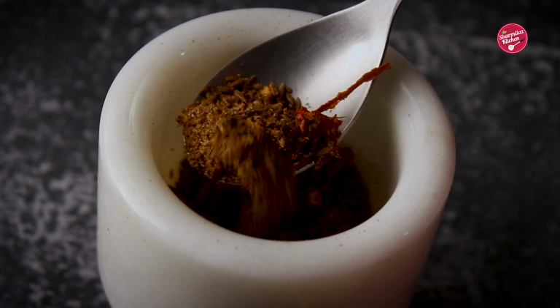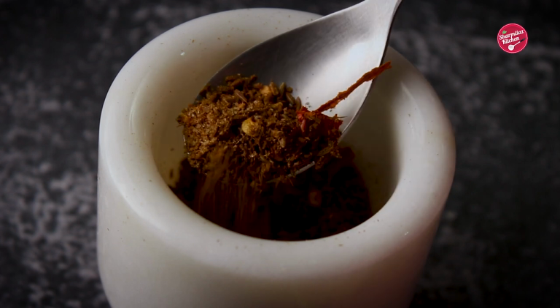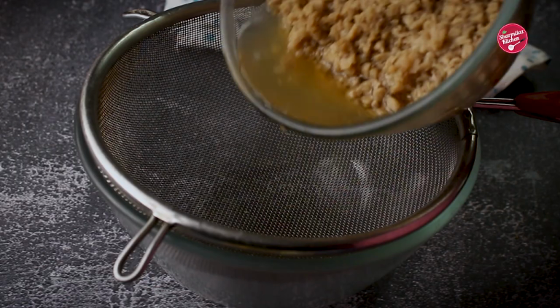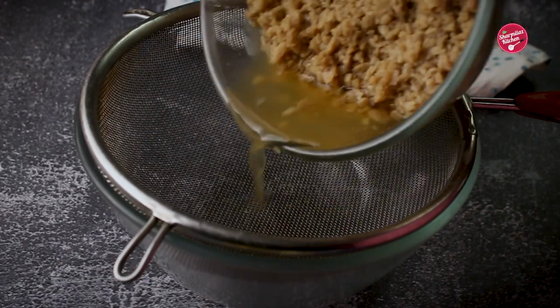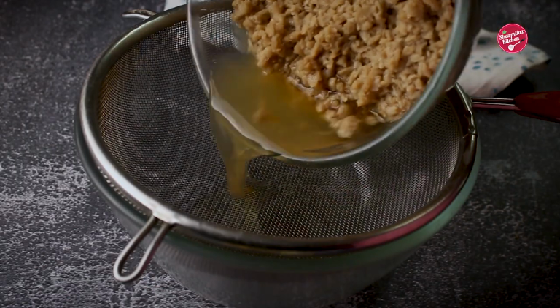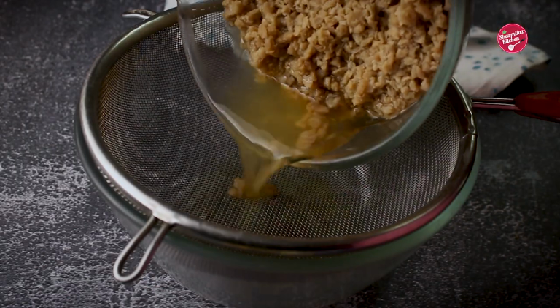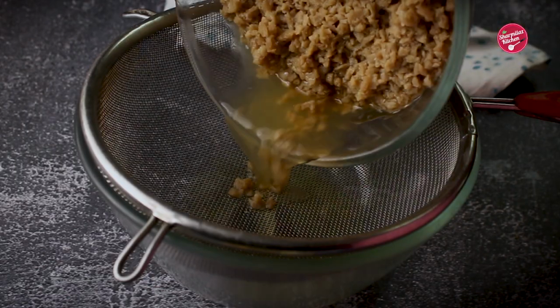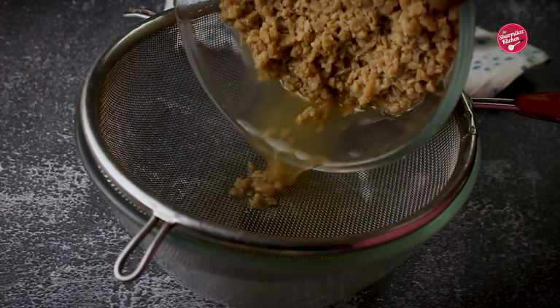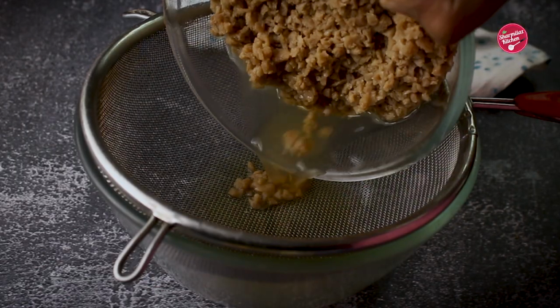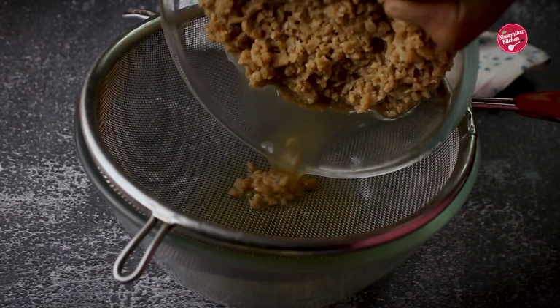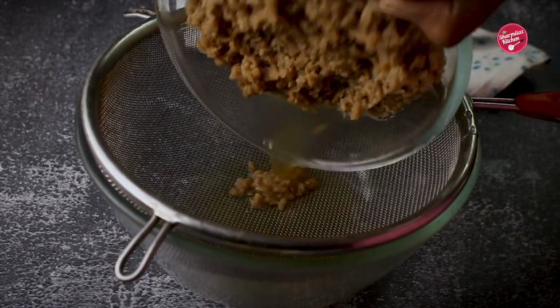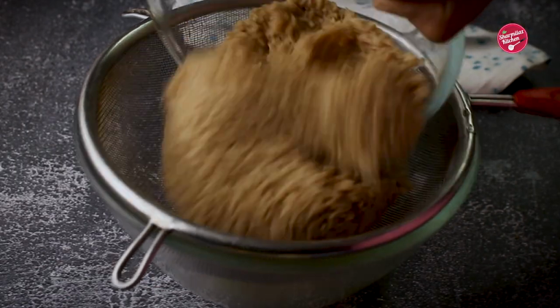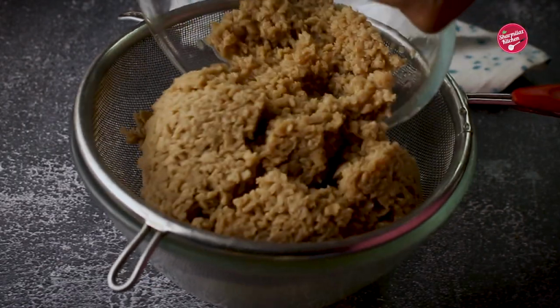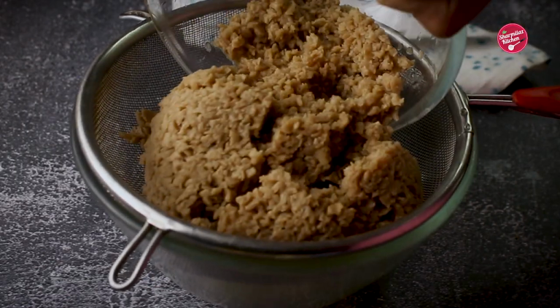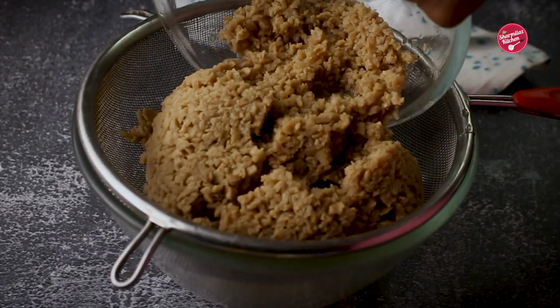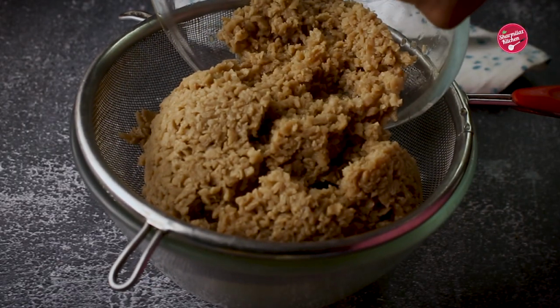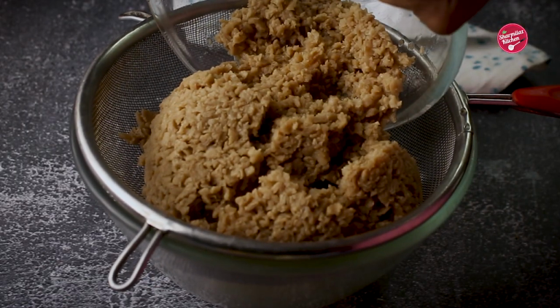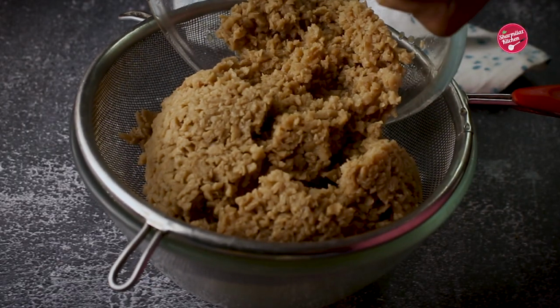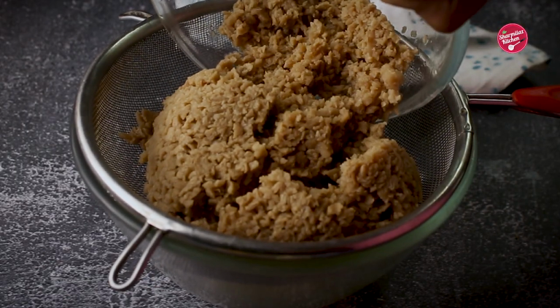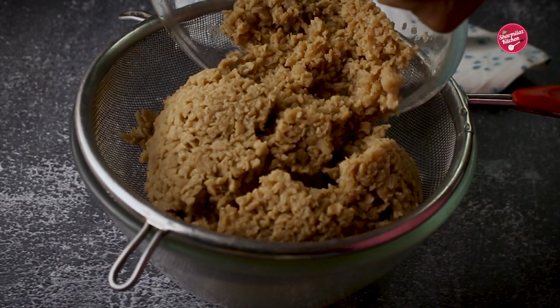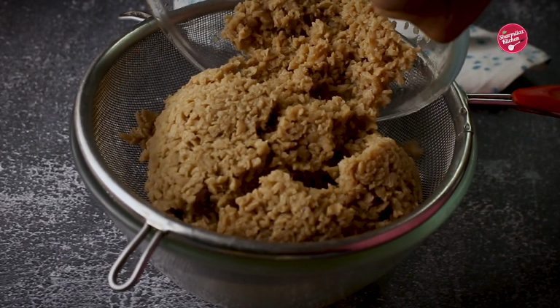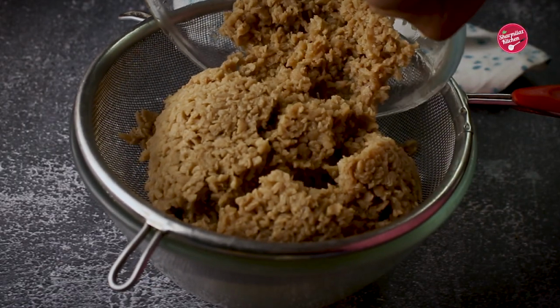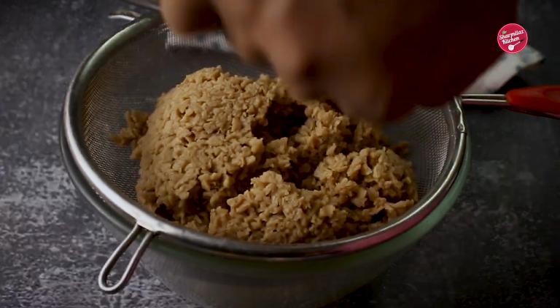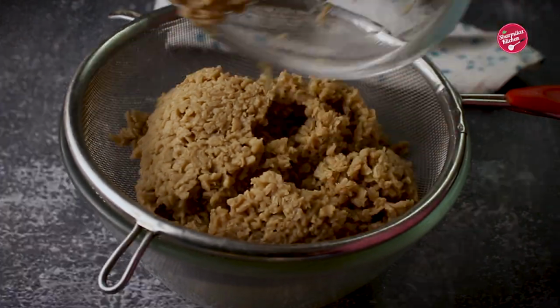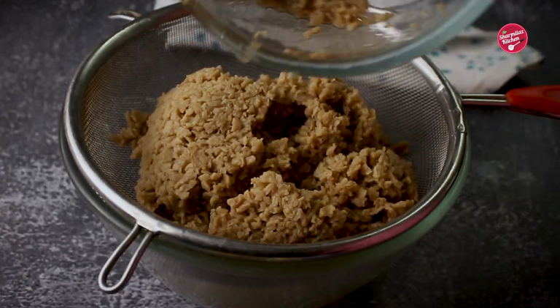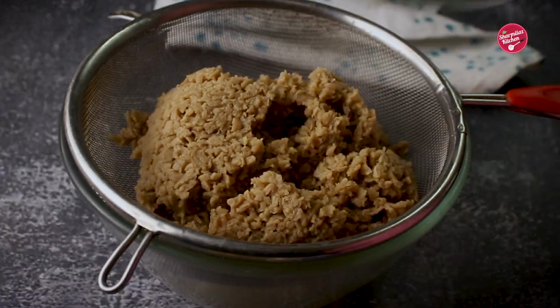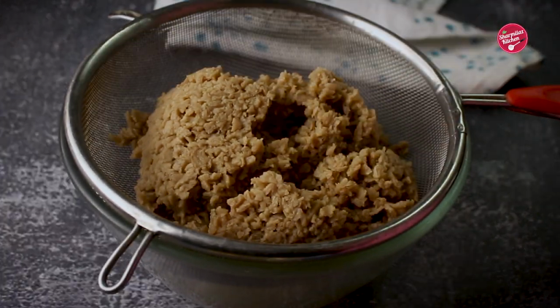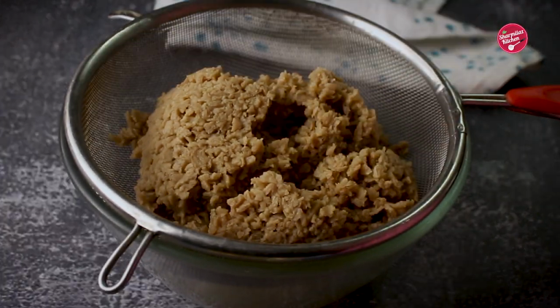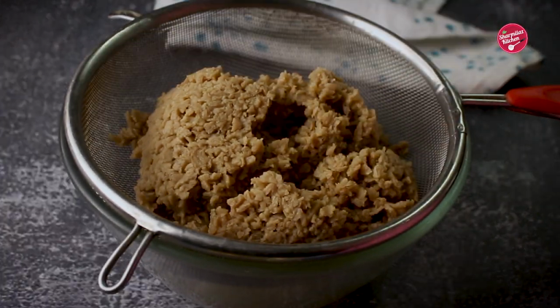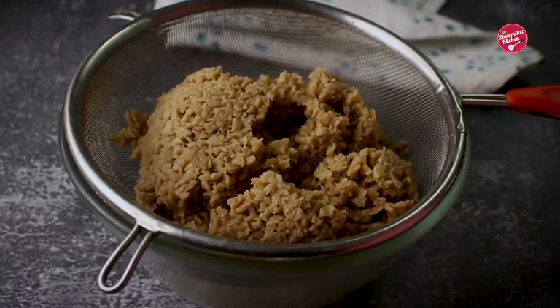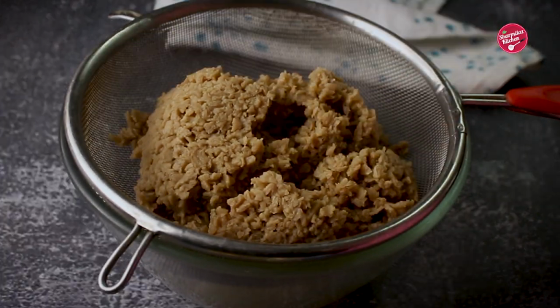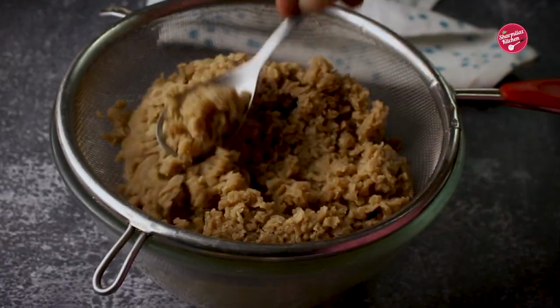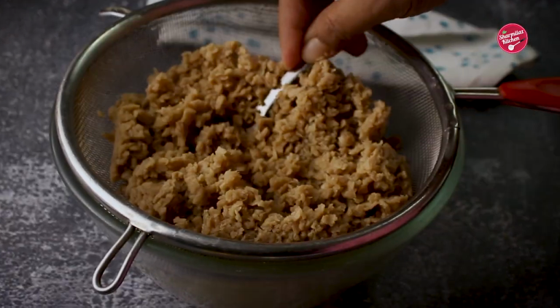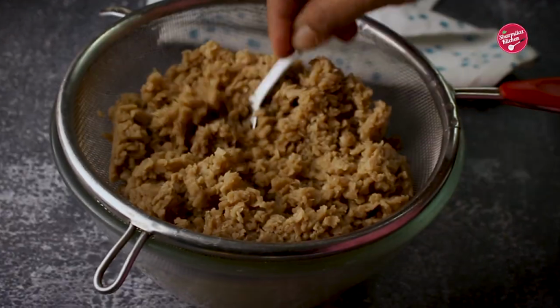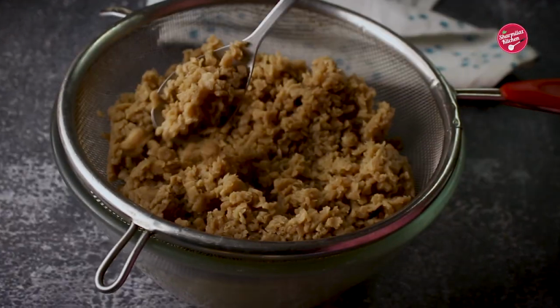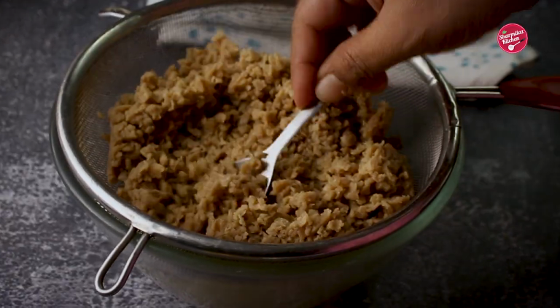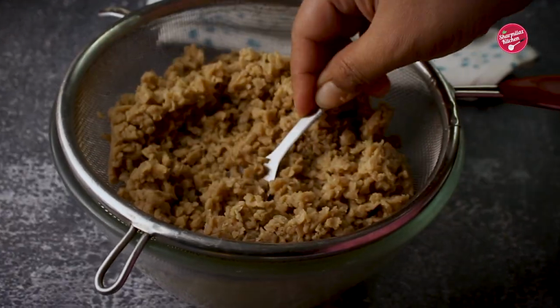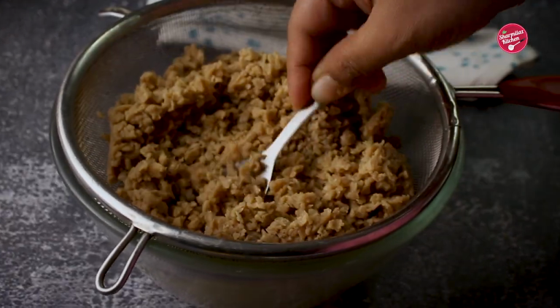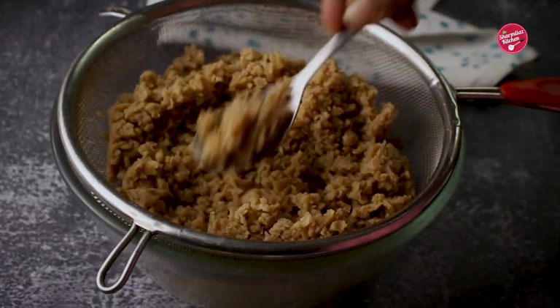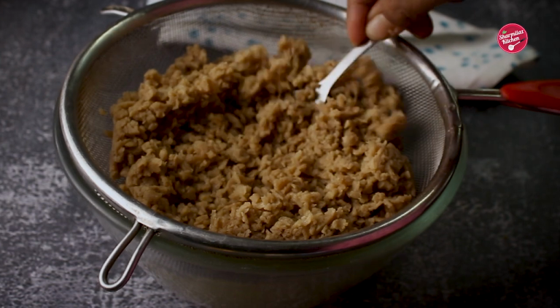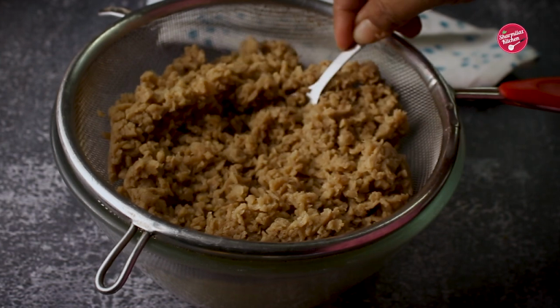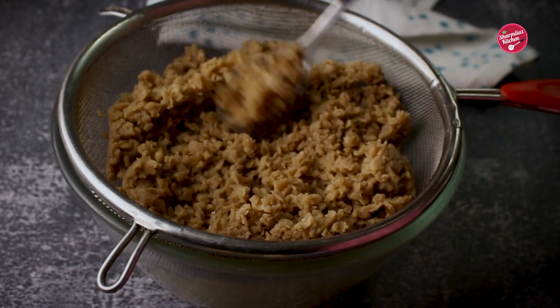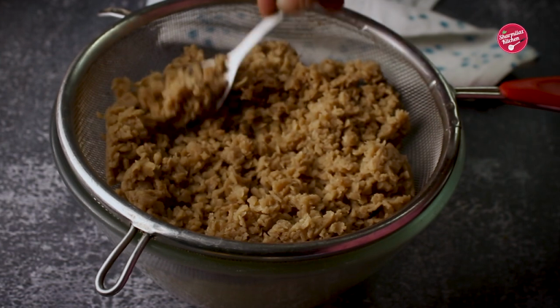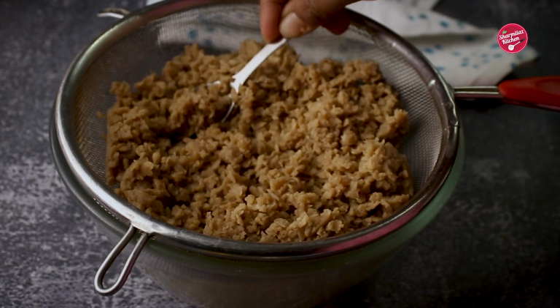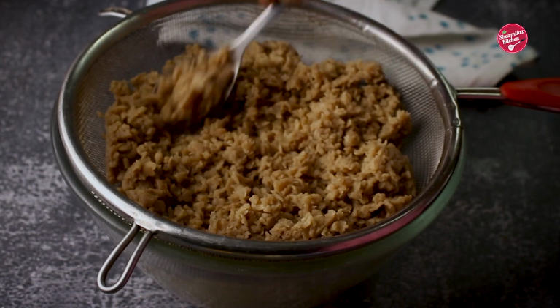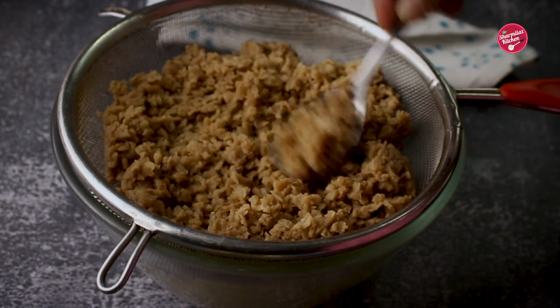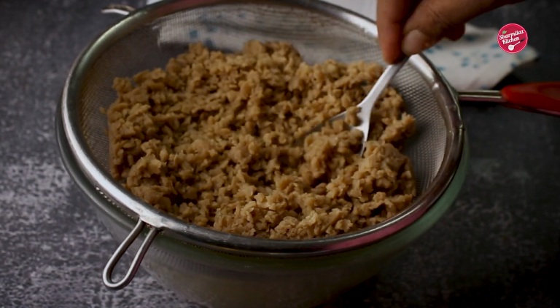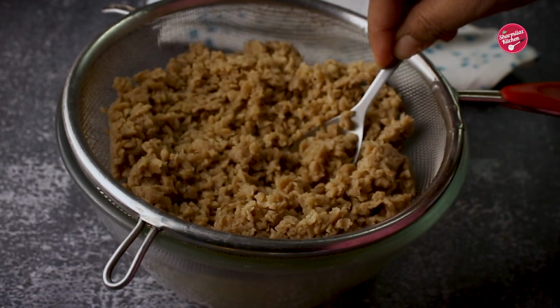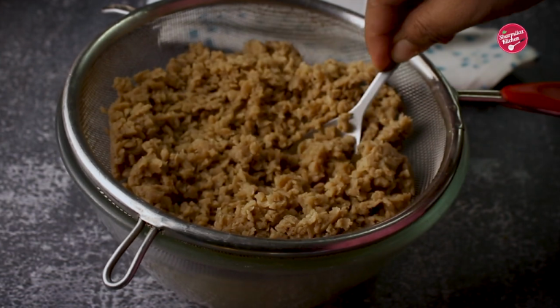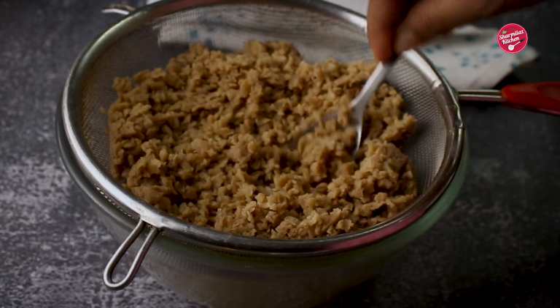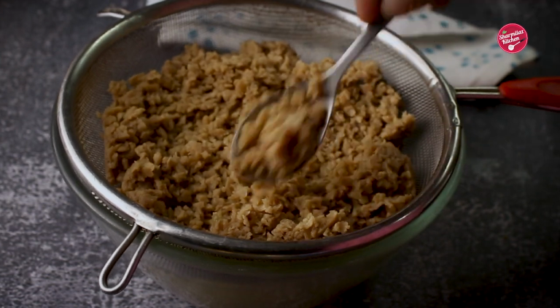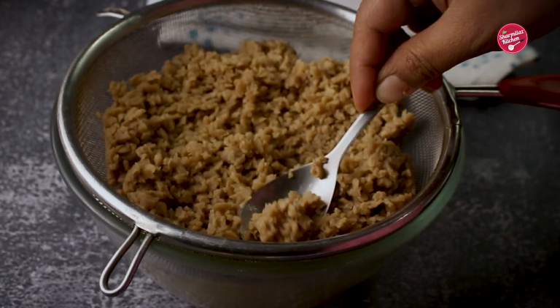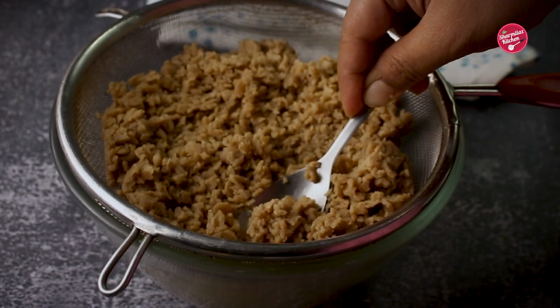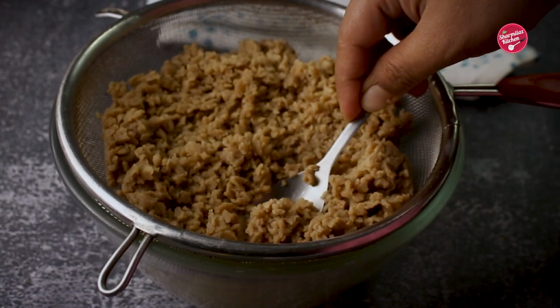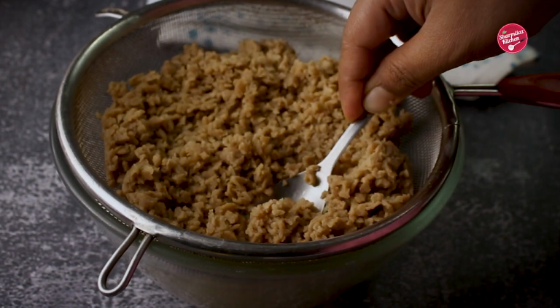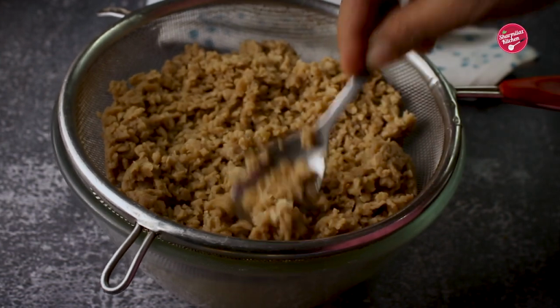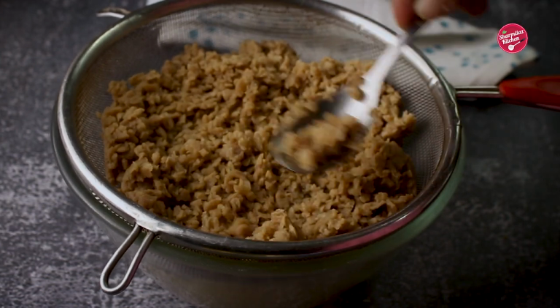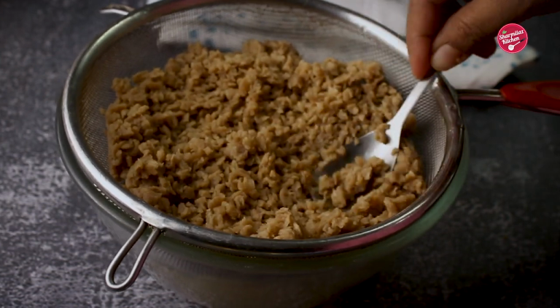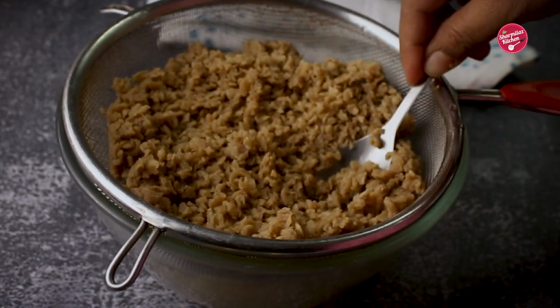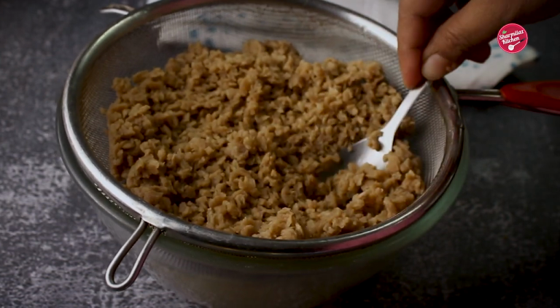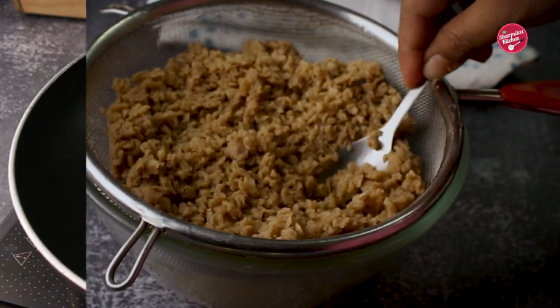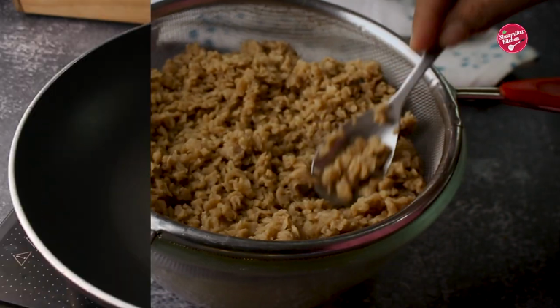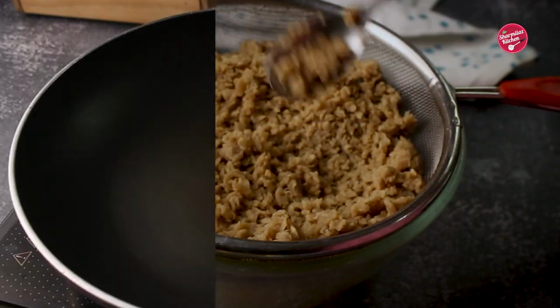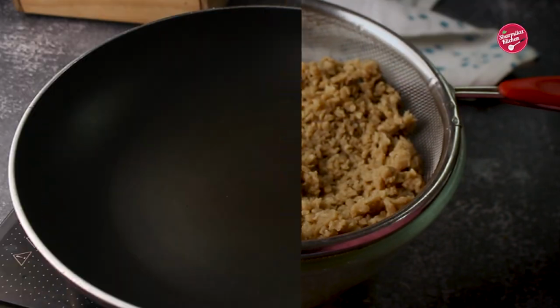Now drain the water through a sieve and squeeze off excess water from the granules properly. Keep it aside.